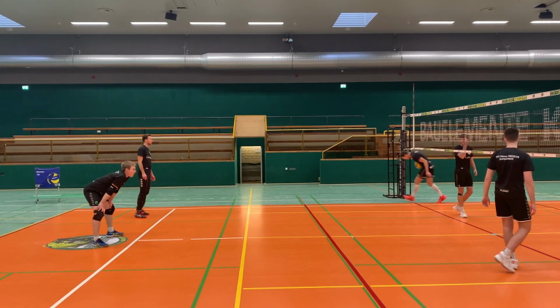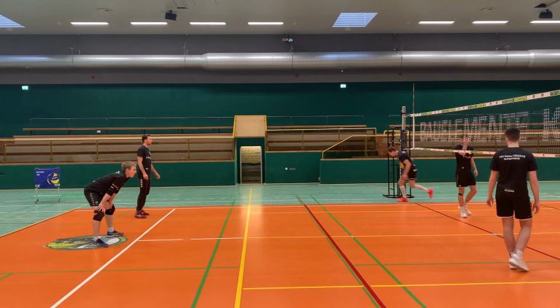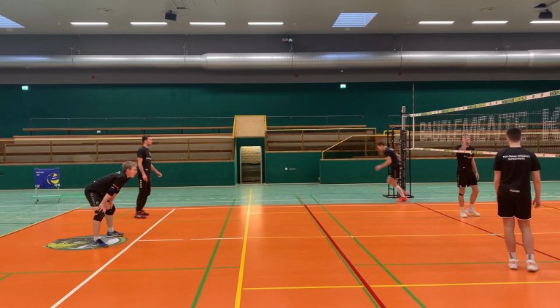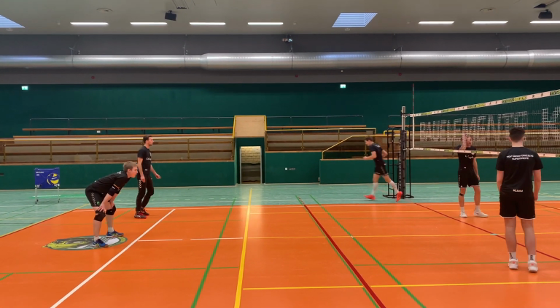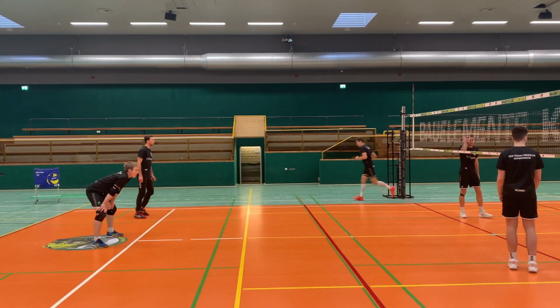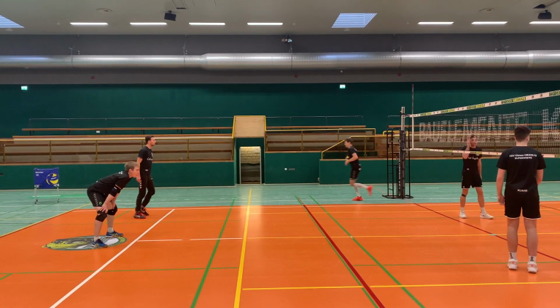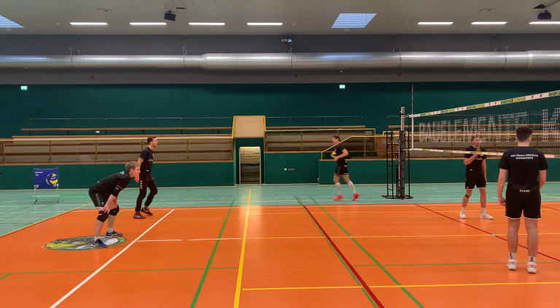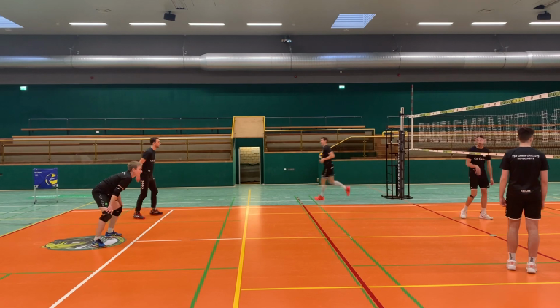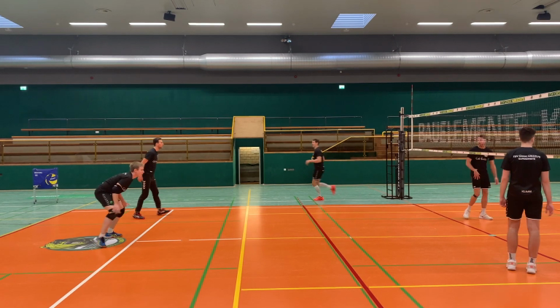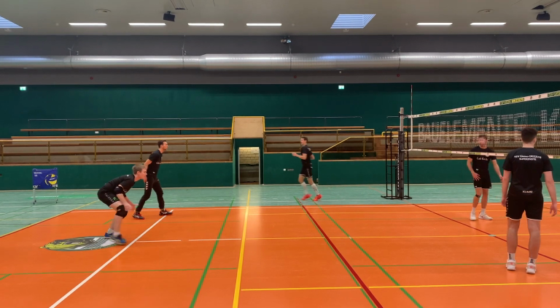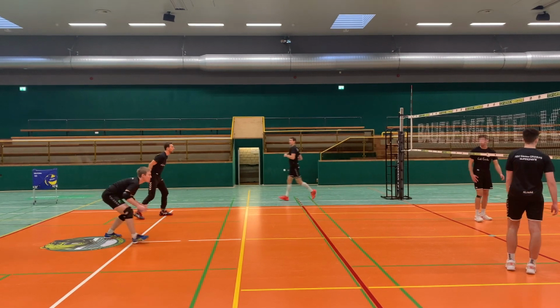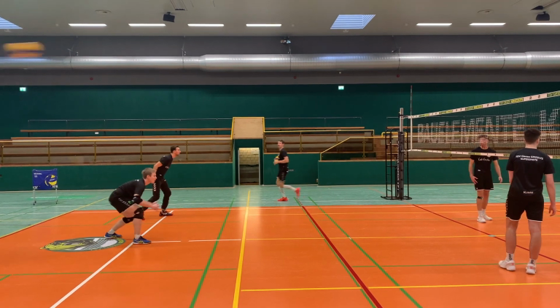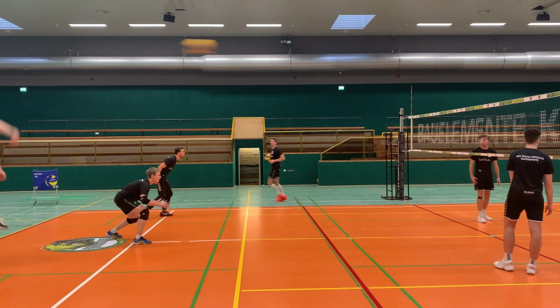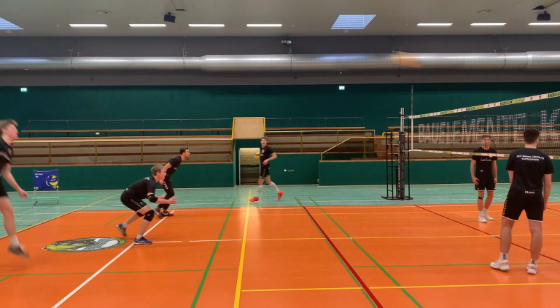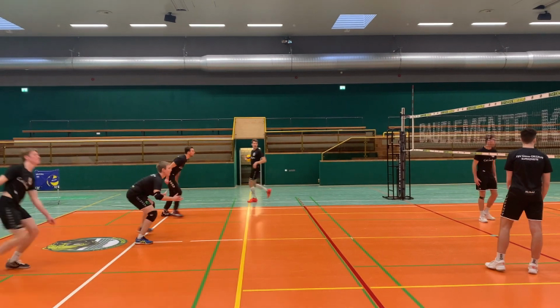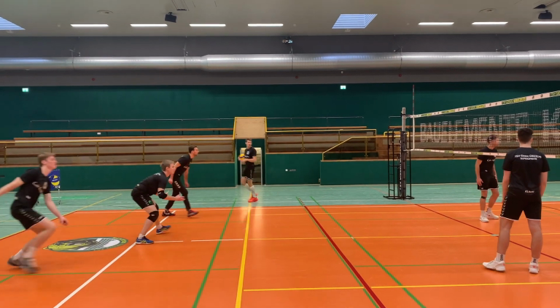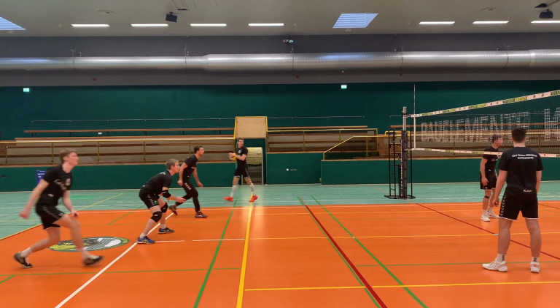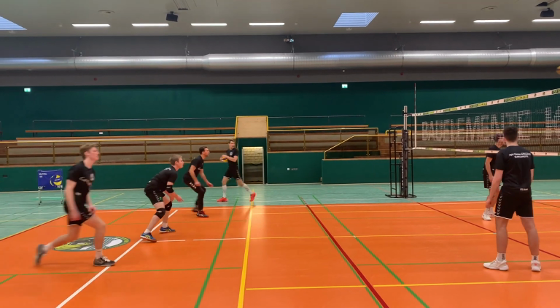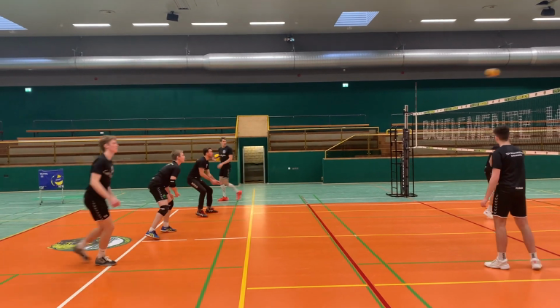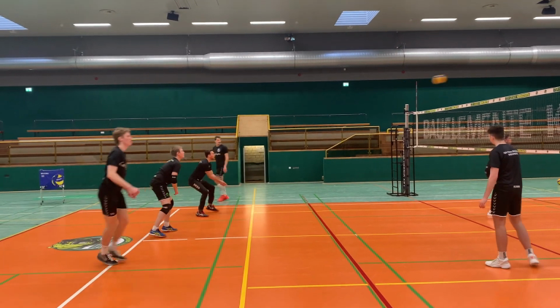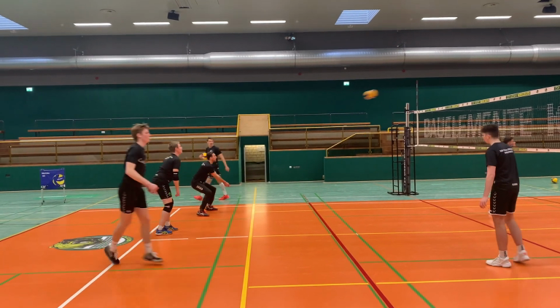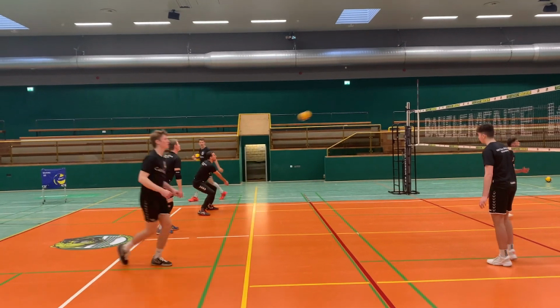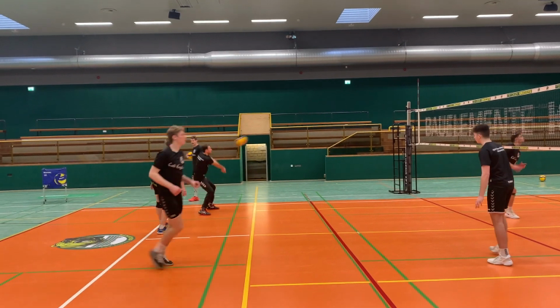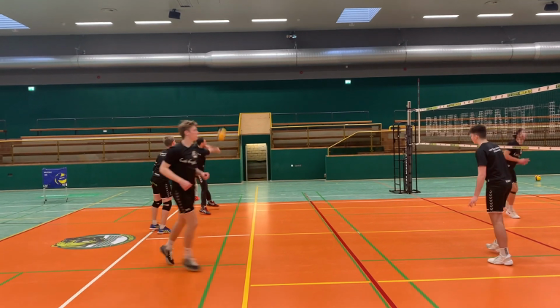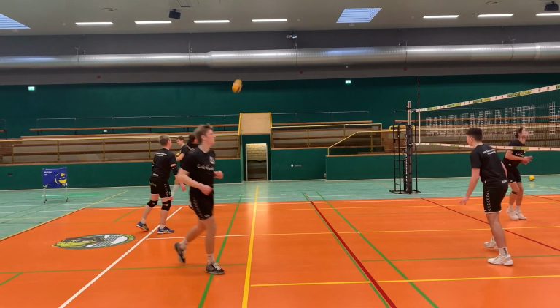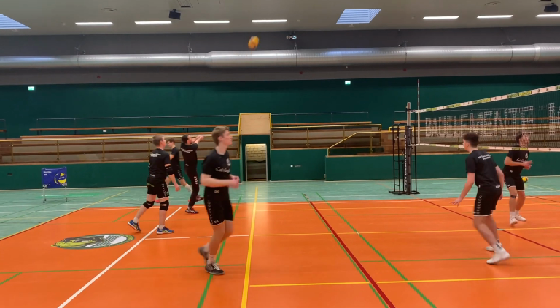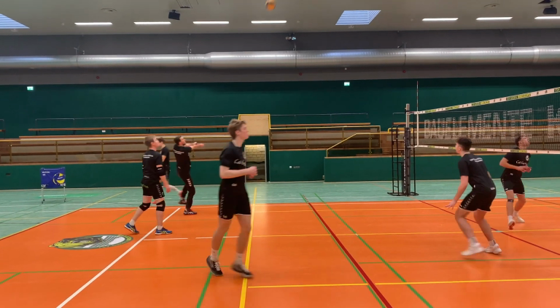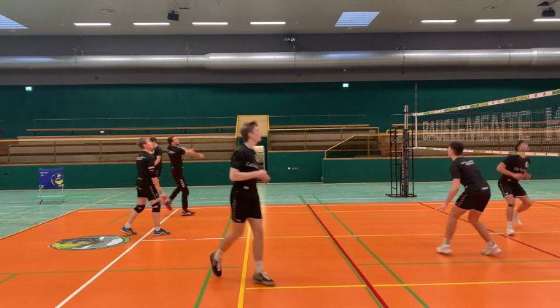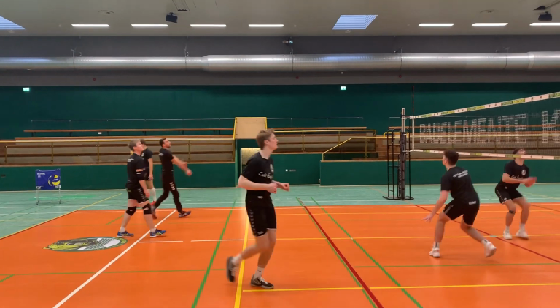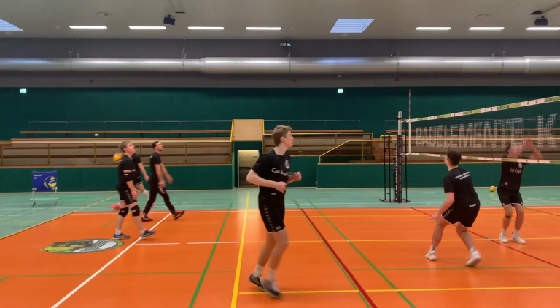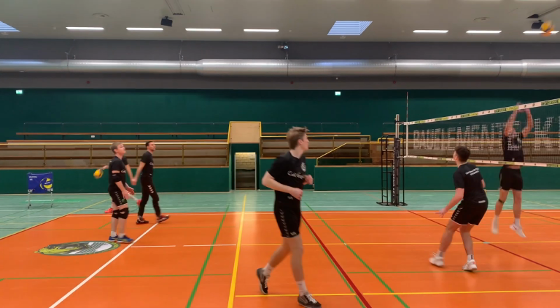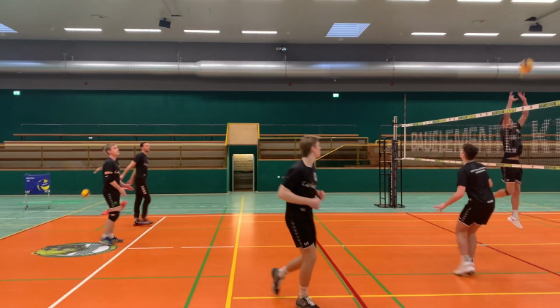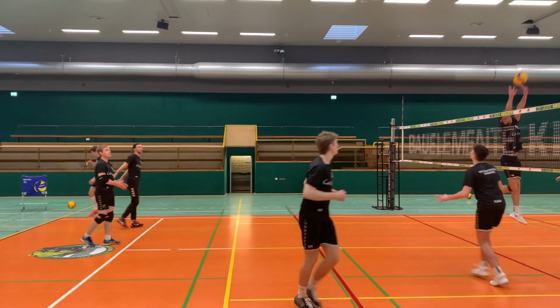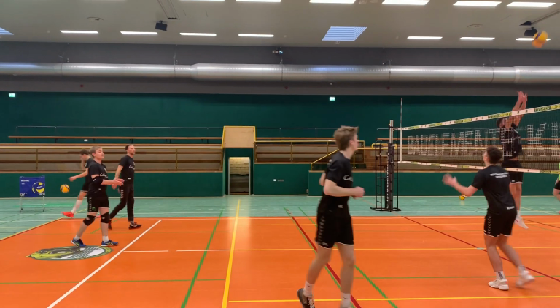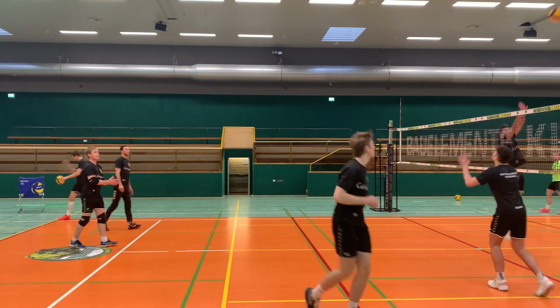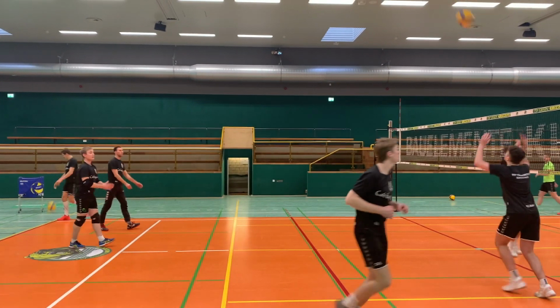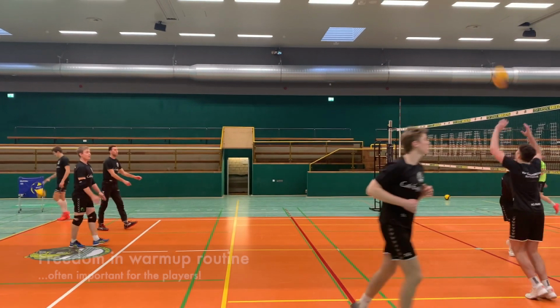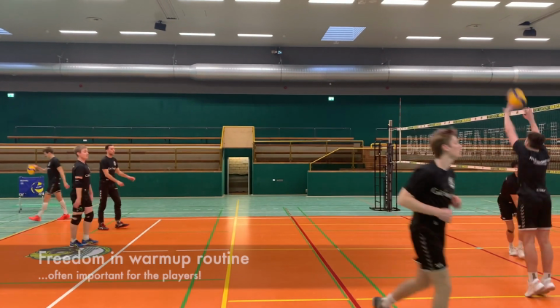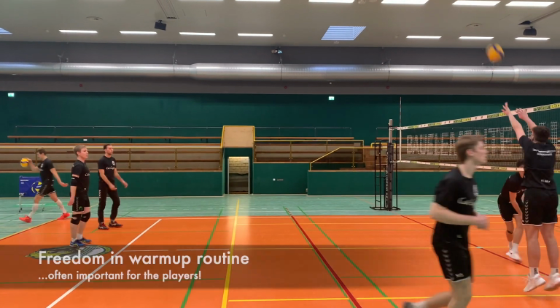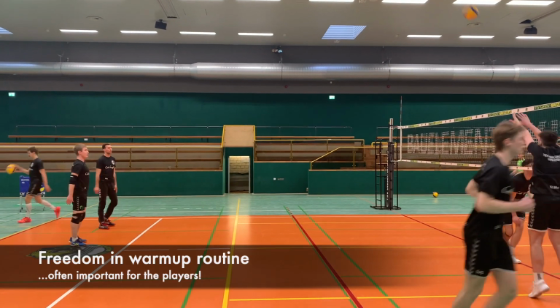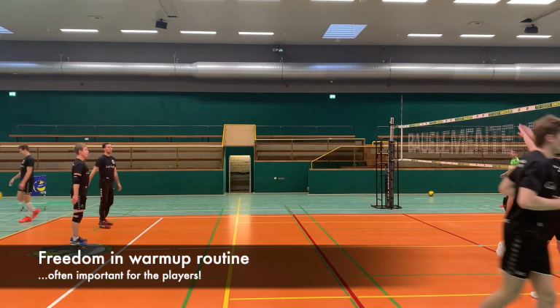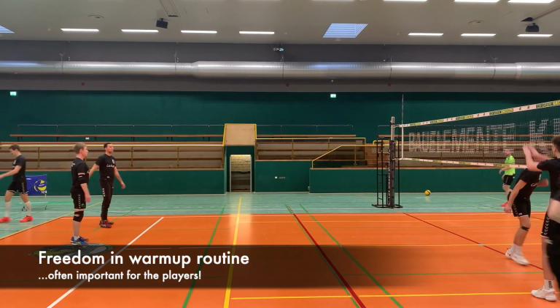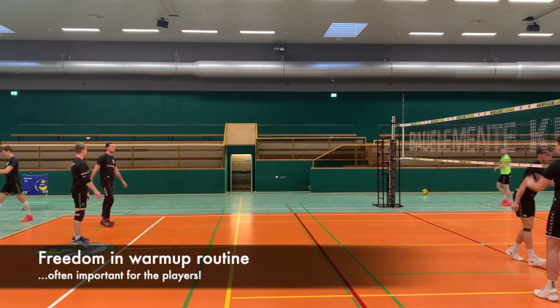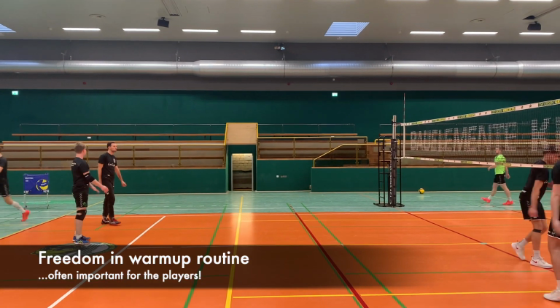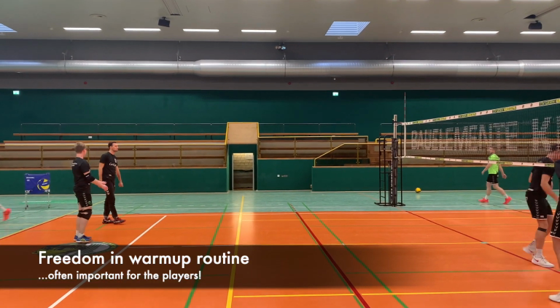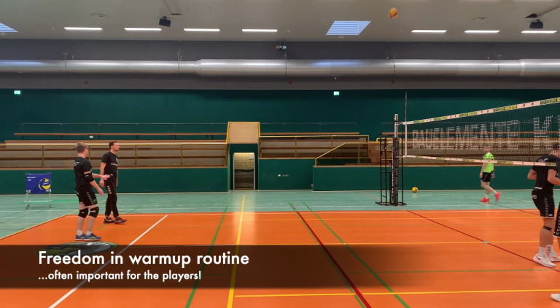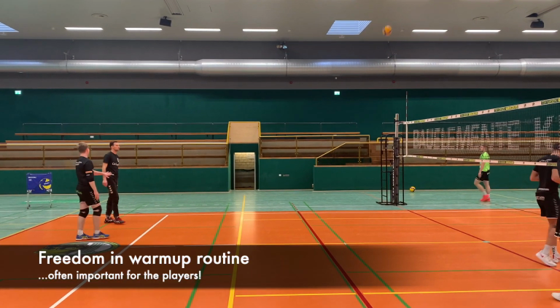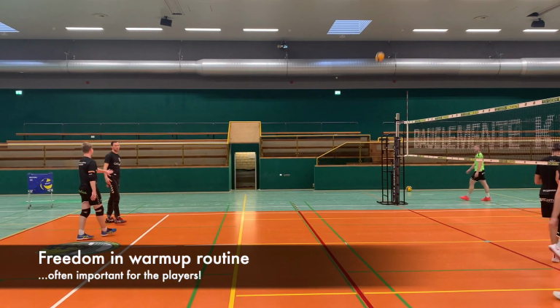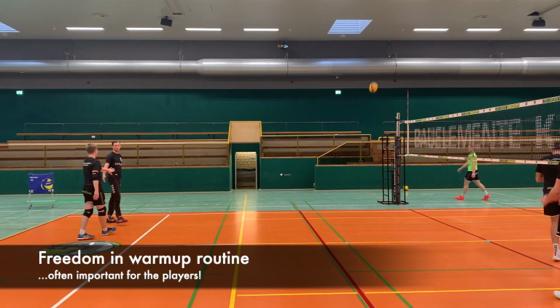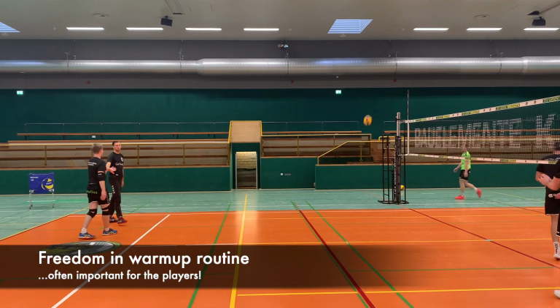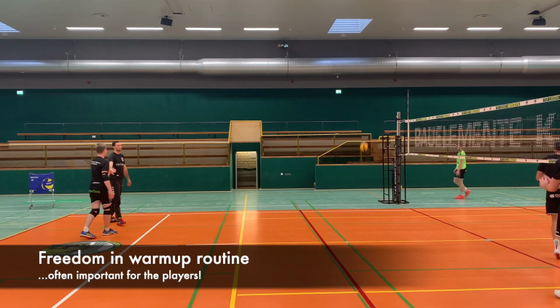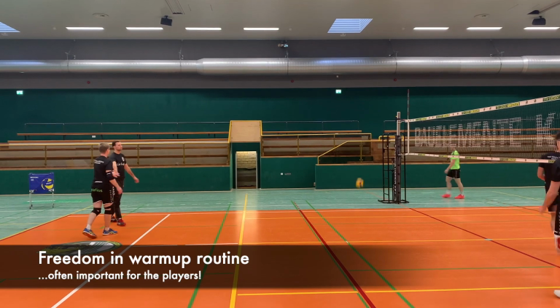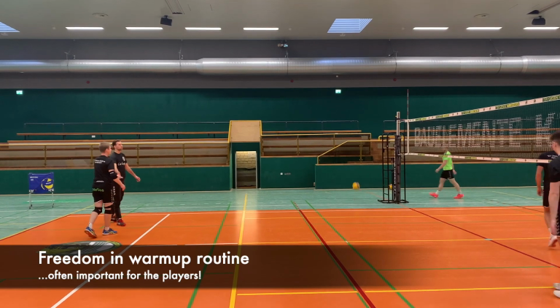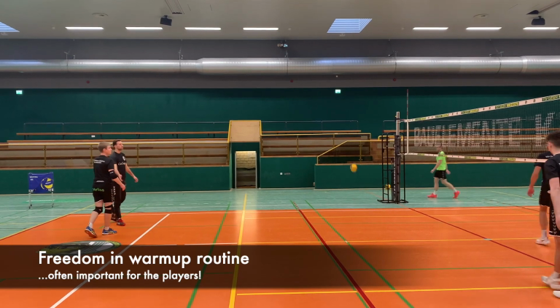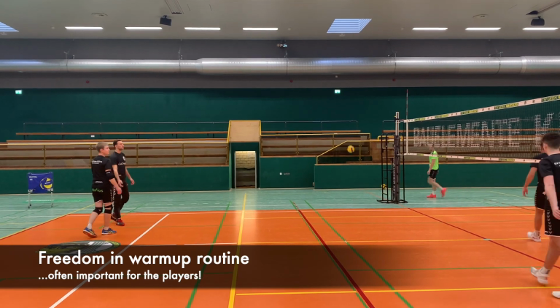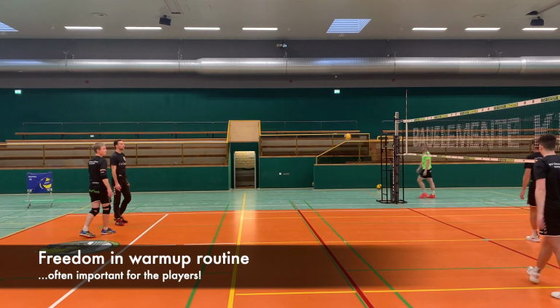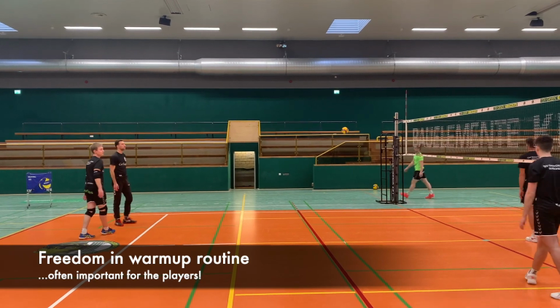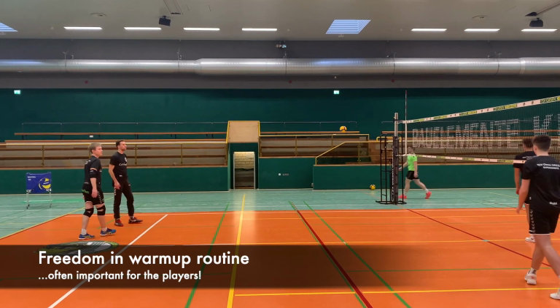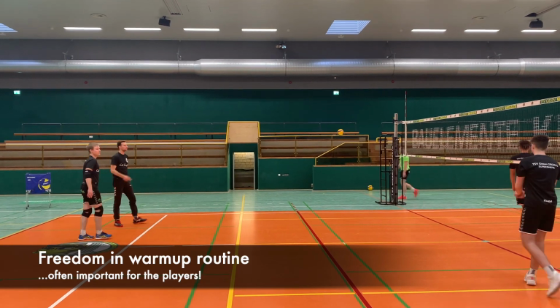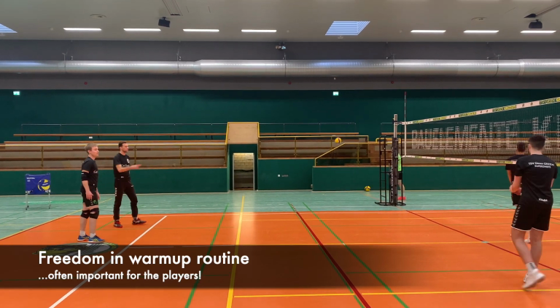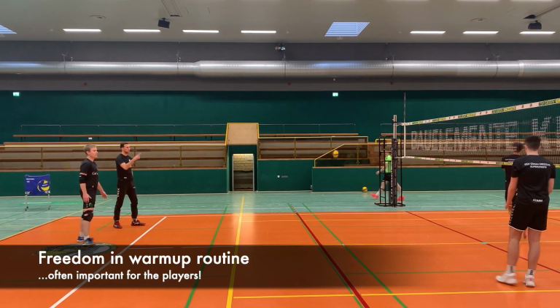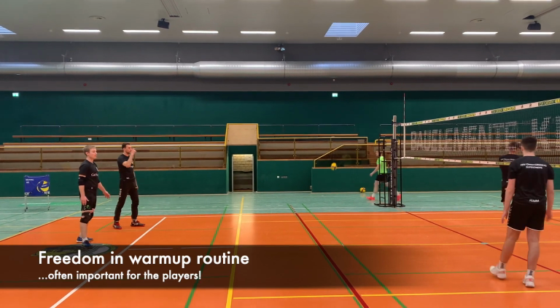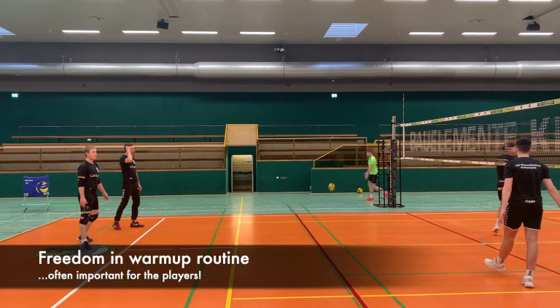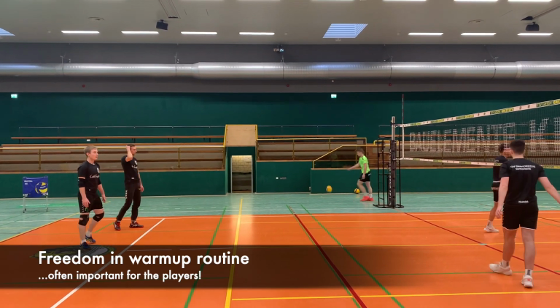Especially on match day, the players always need their personal routine and speed for warmup. So here they have a lot of freedom finding their own rhythm.